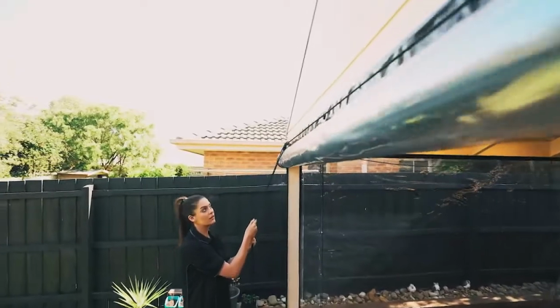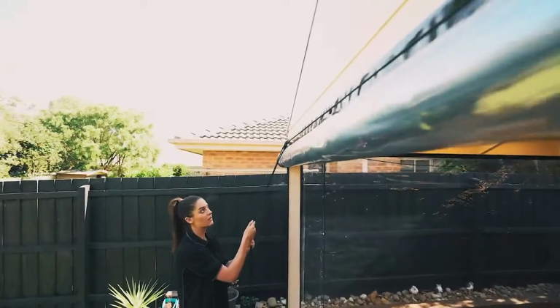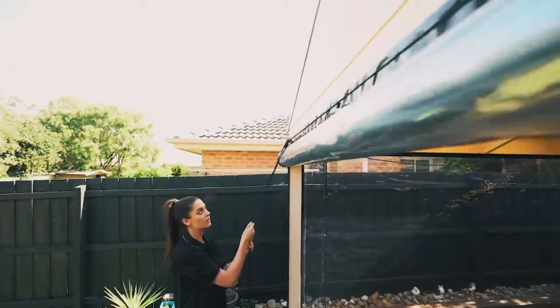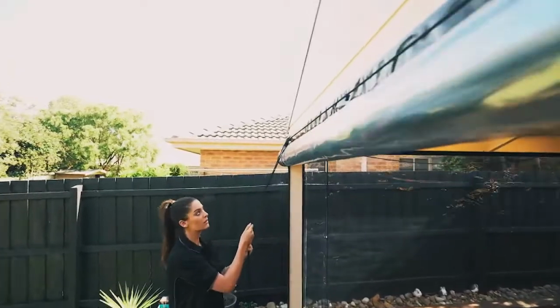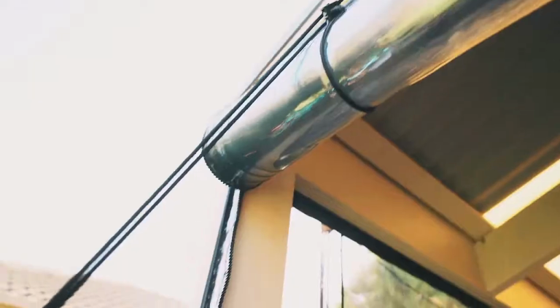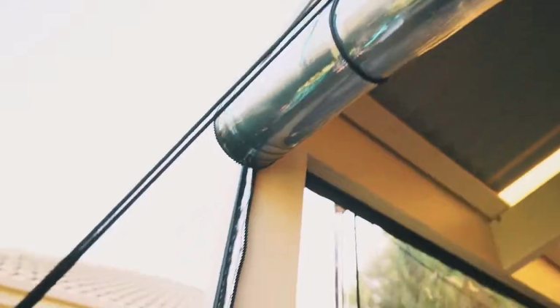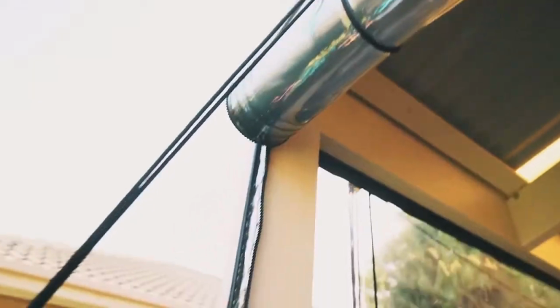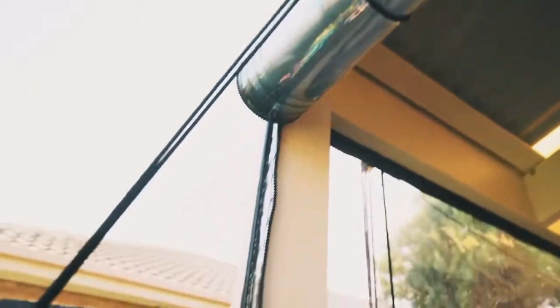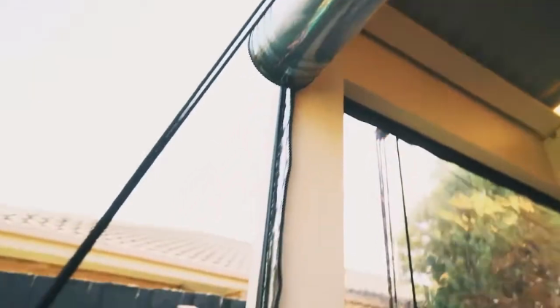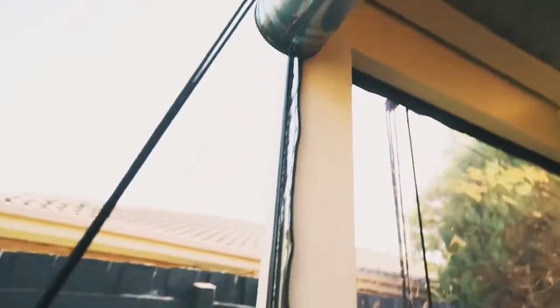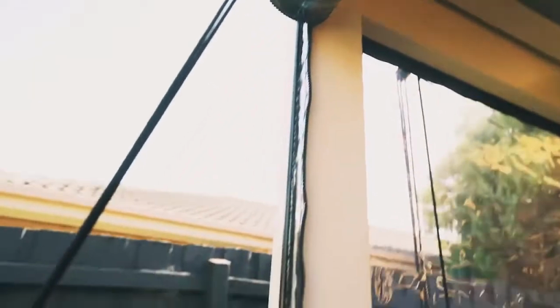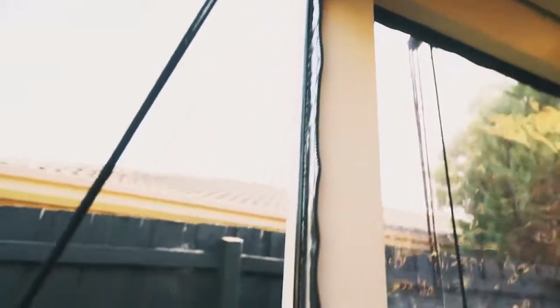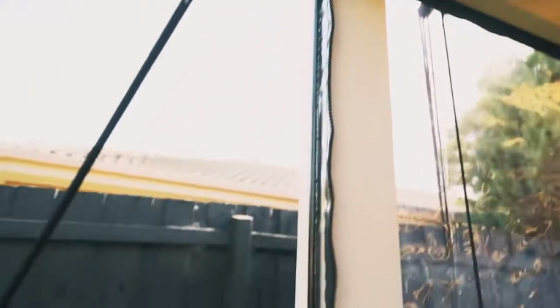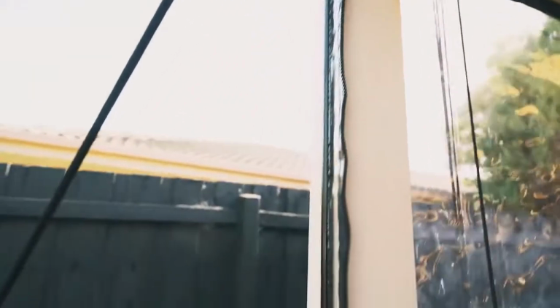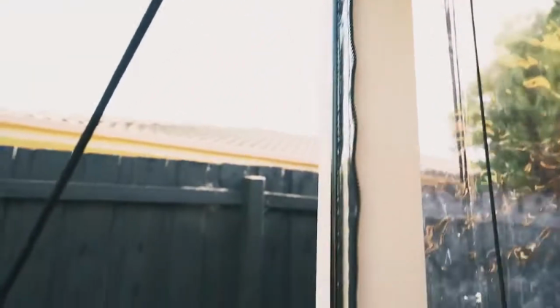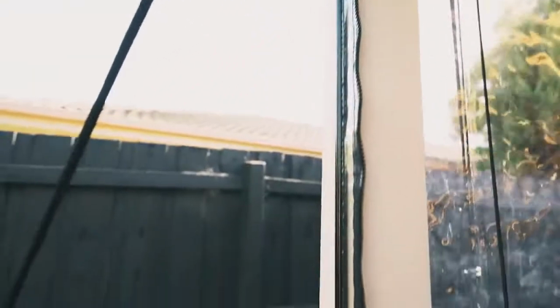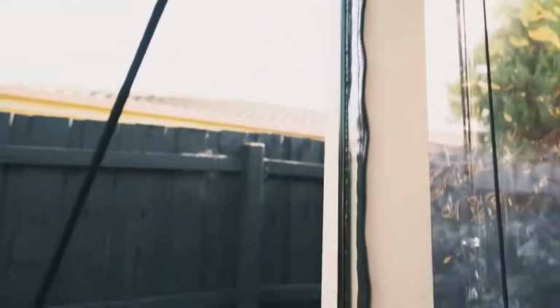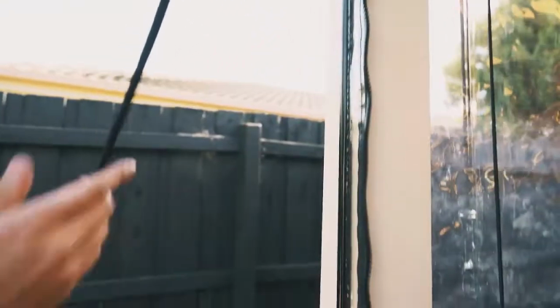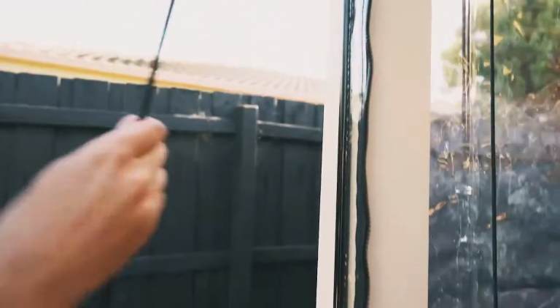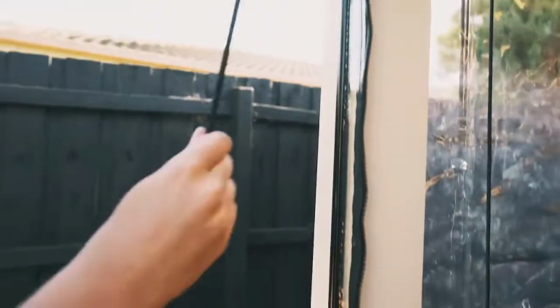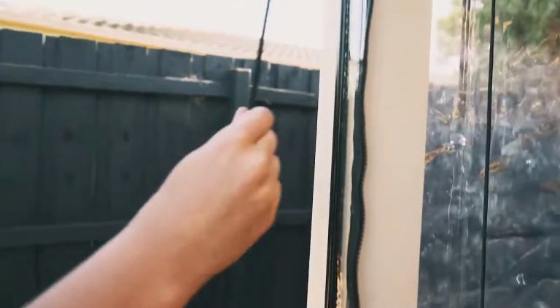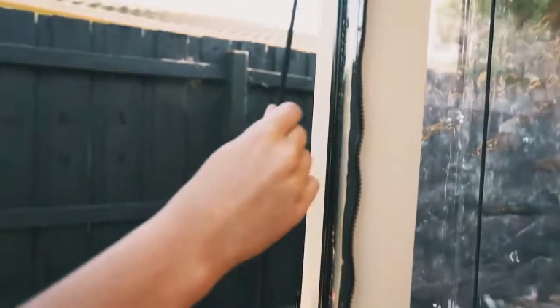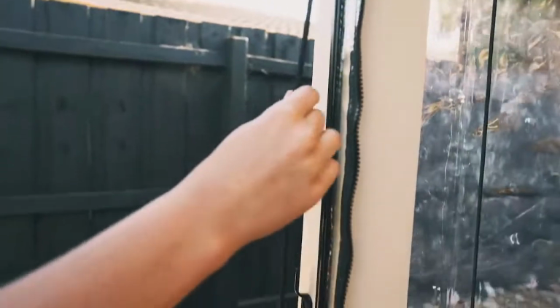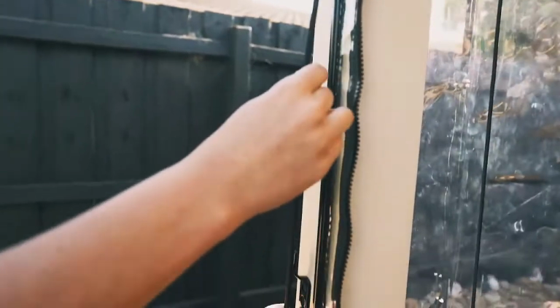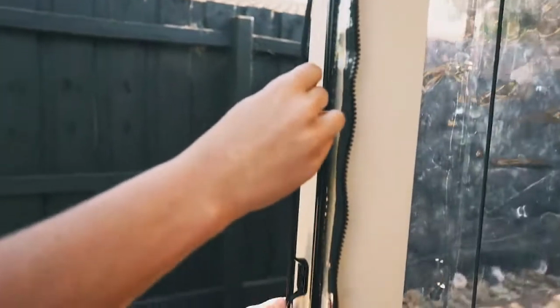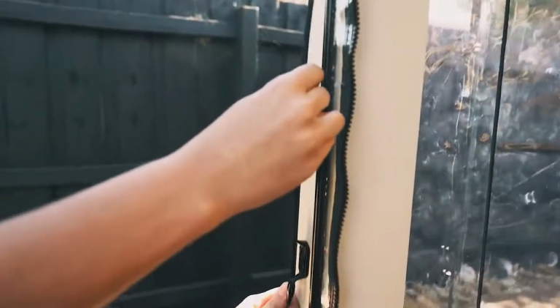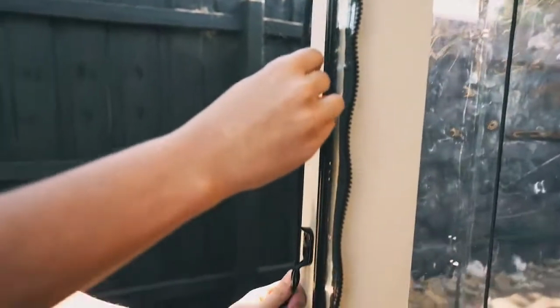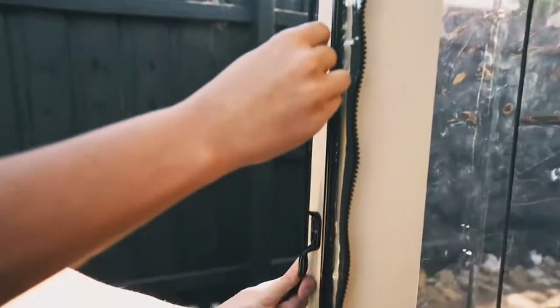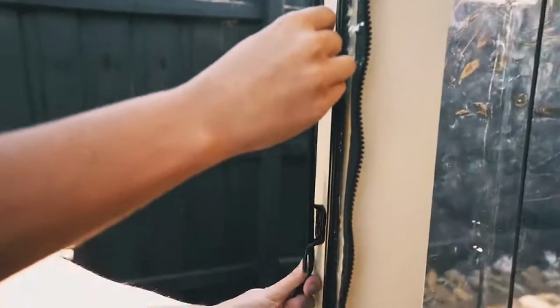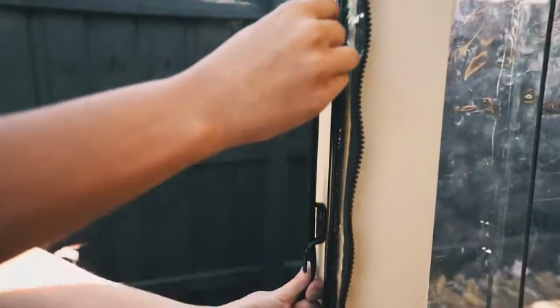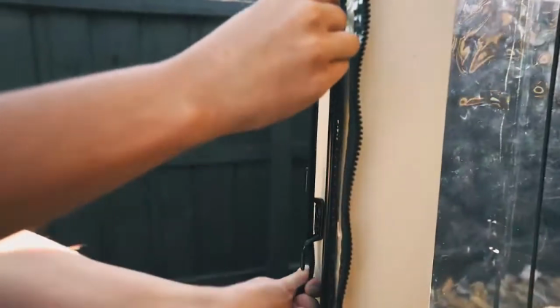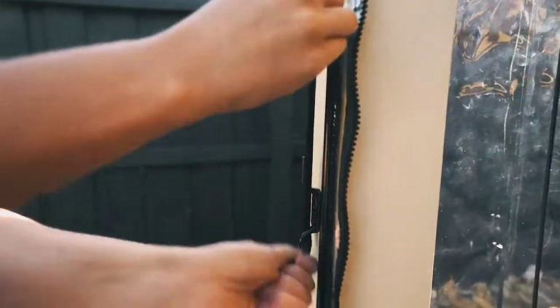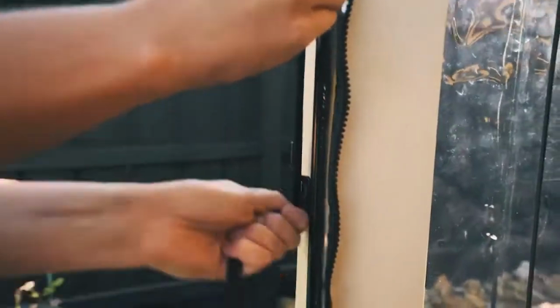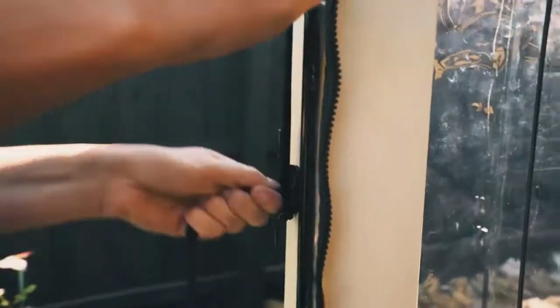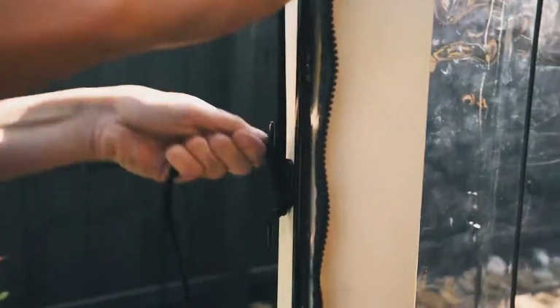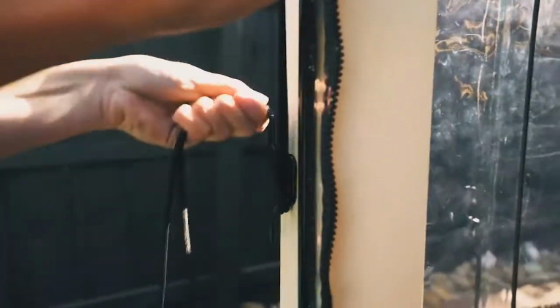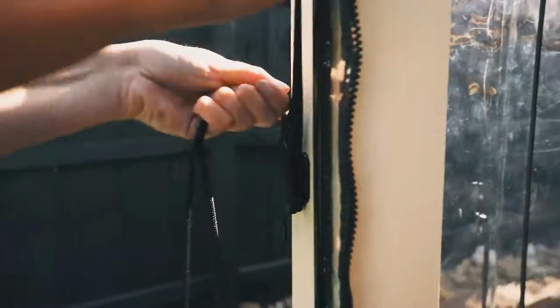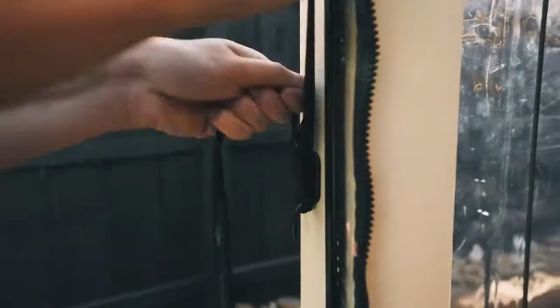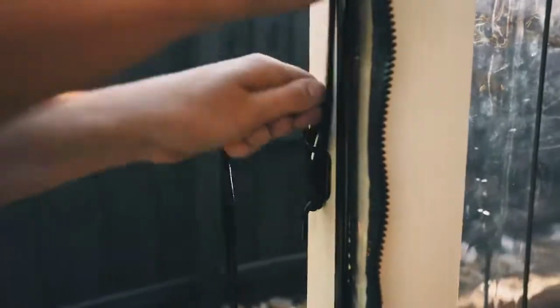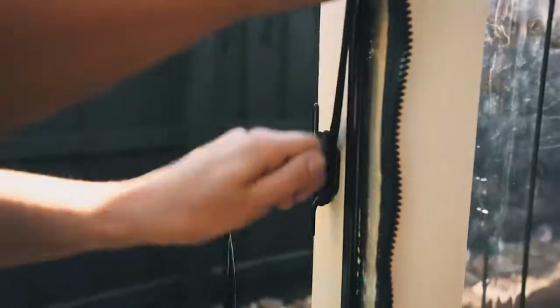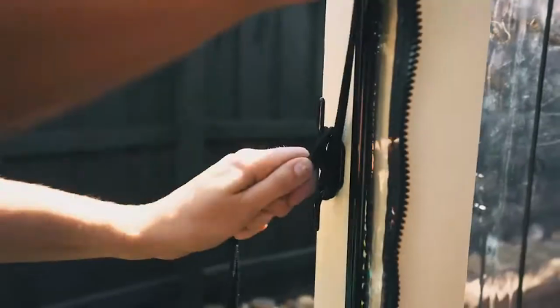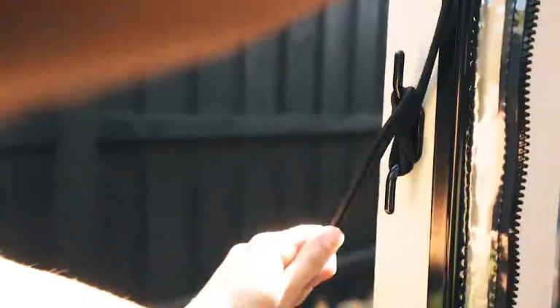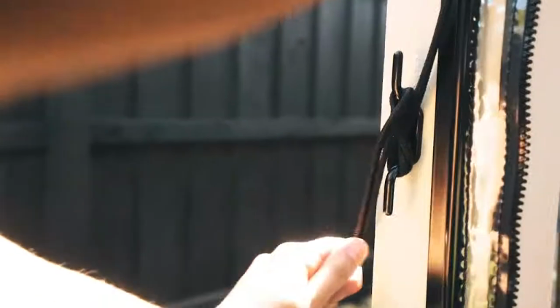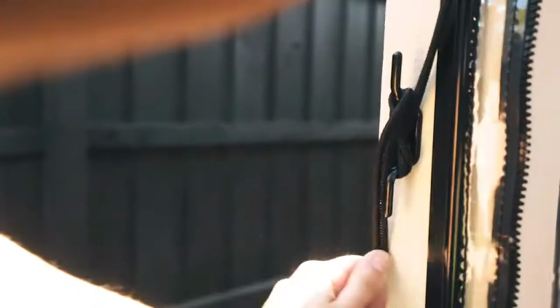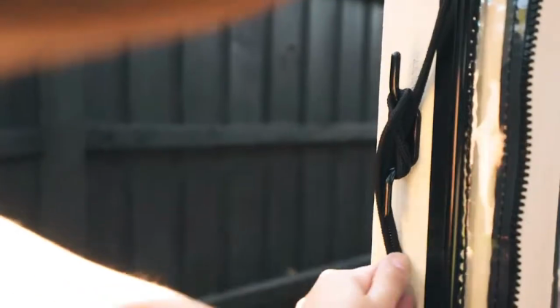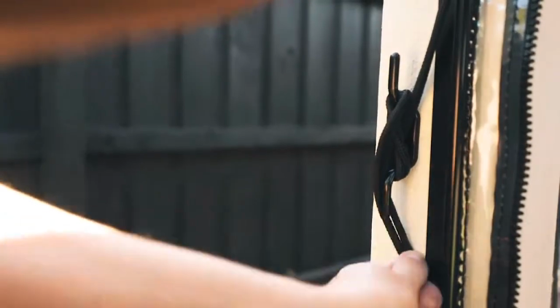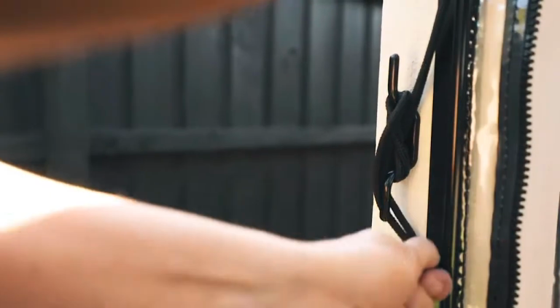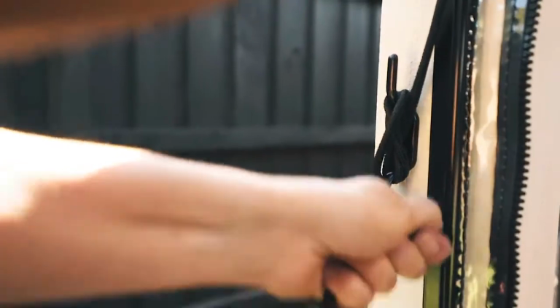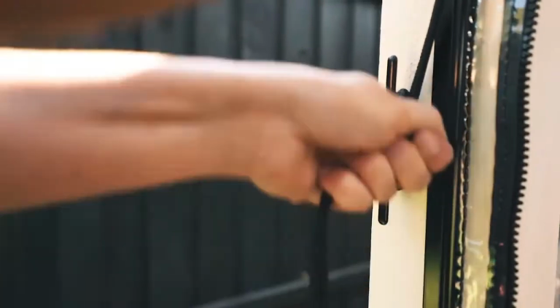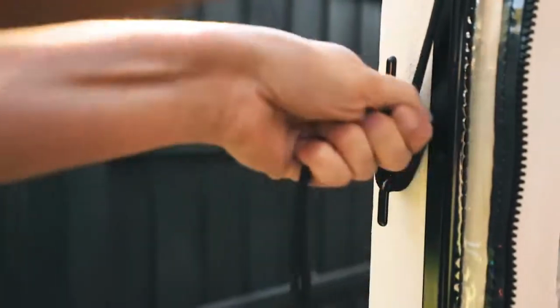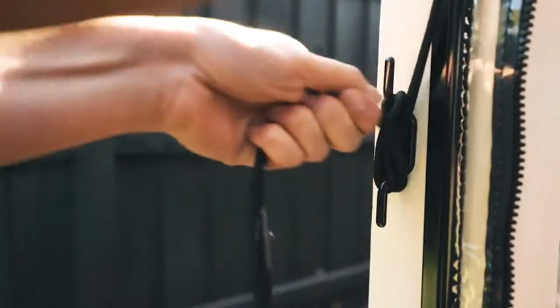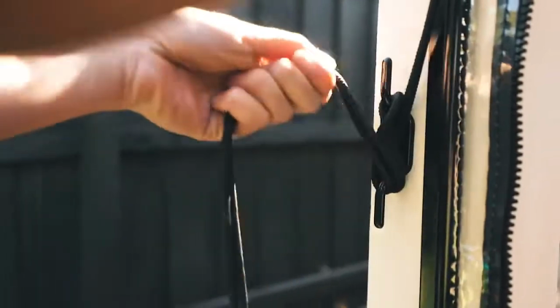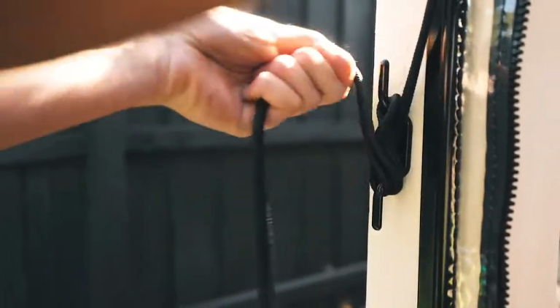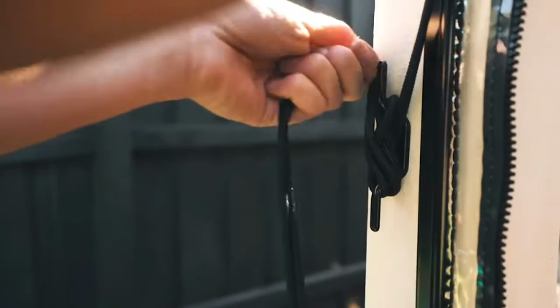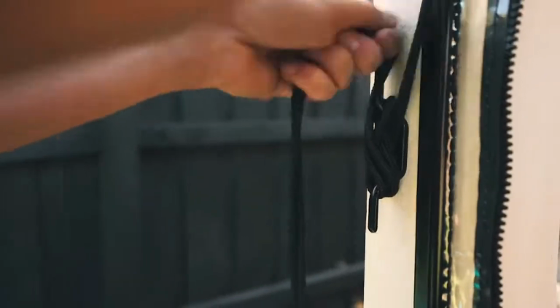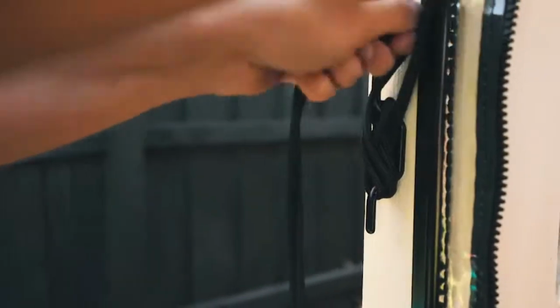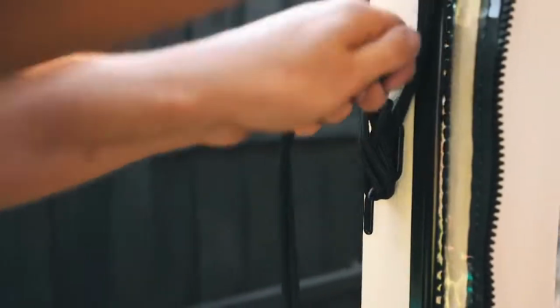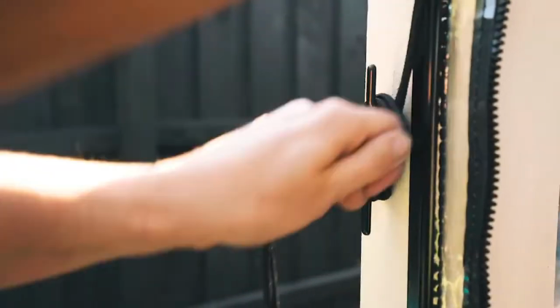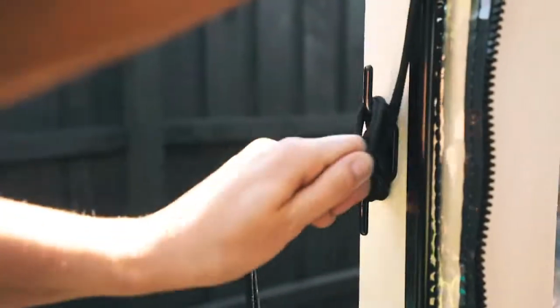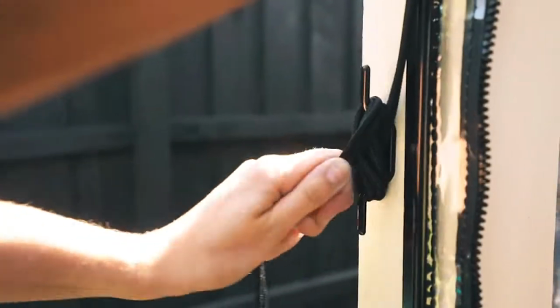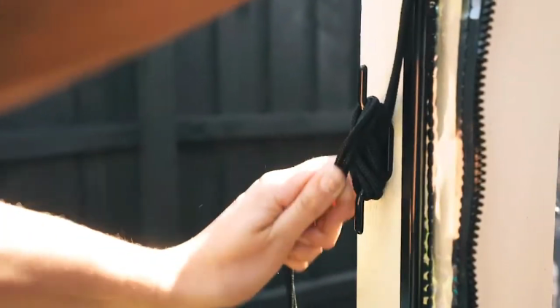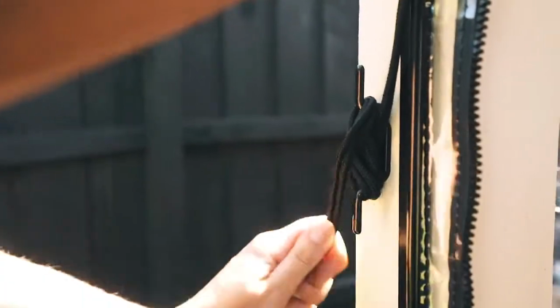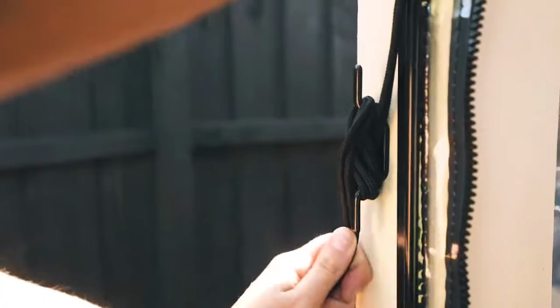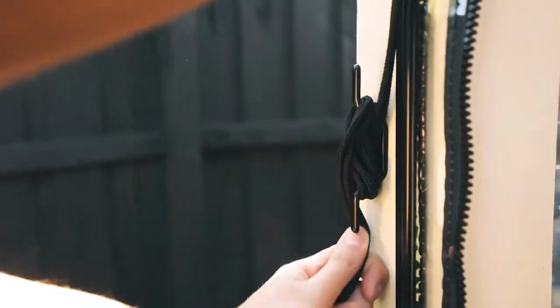Once pulled to the desired height, tie off the cord on the cleat using figure eights. Wrap the excess around the cleat out of children's reach.